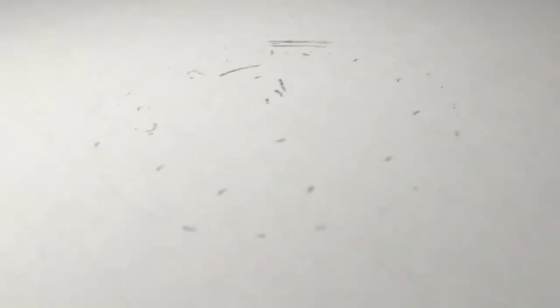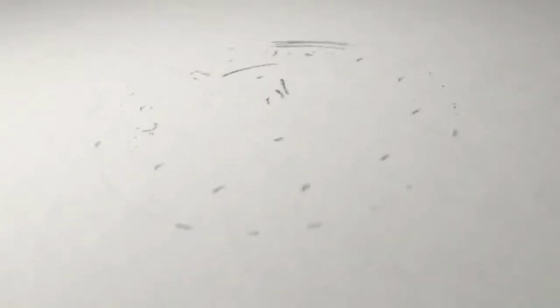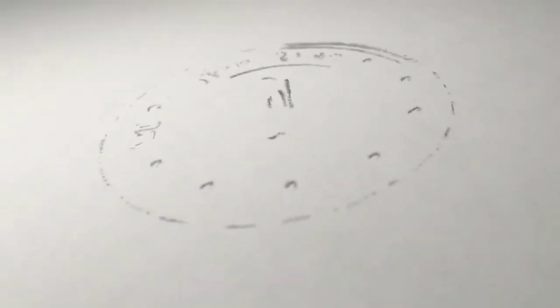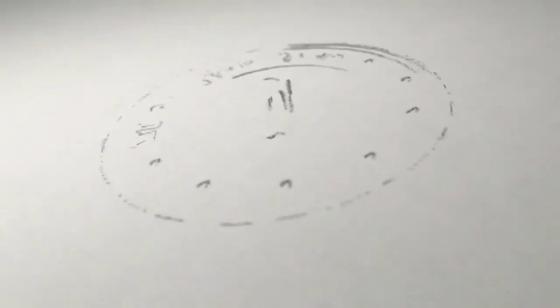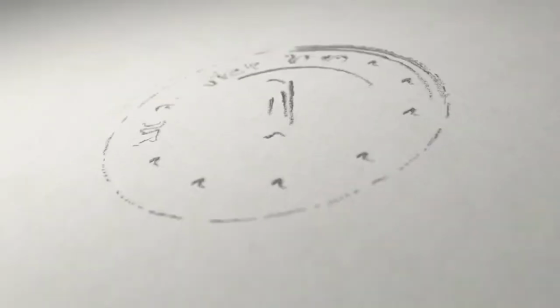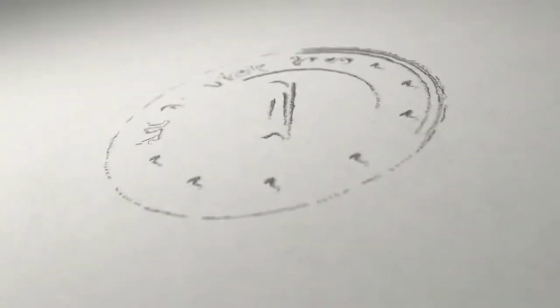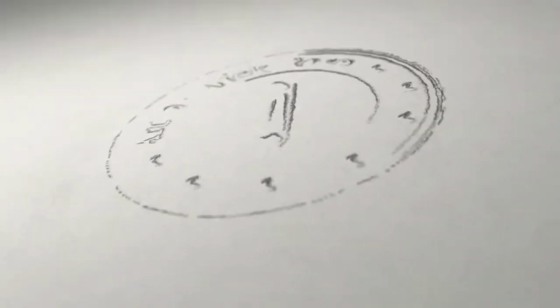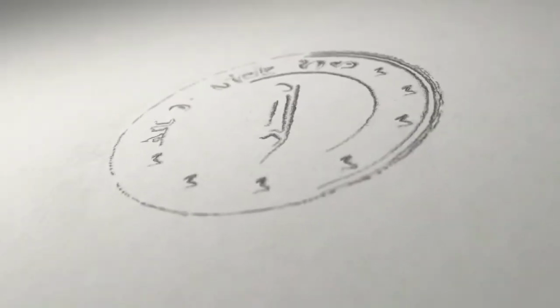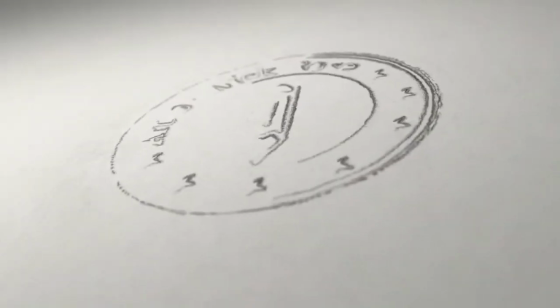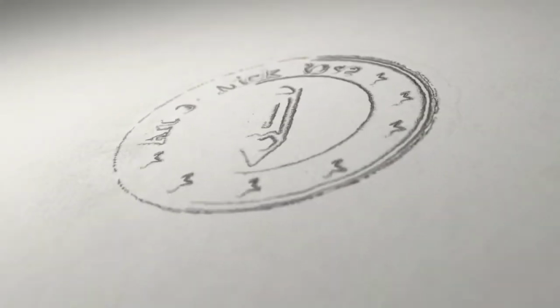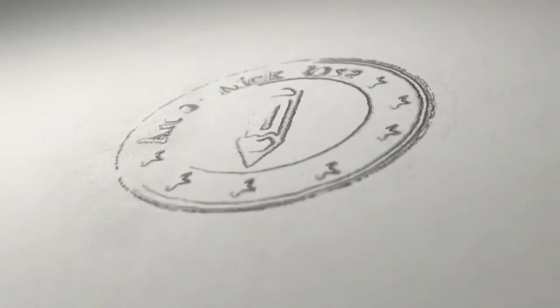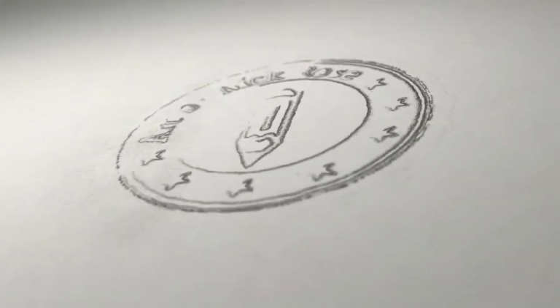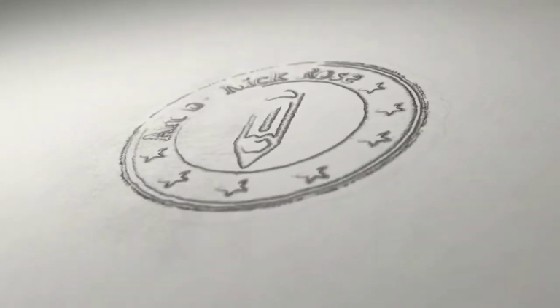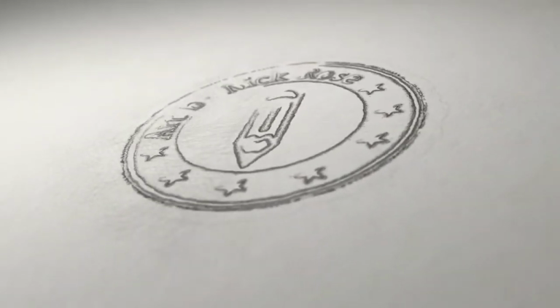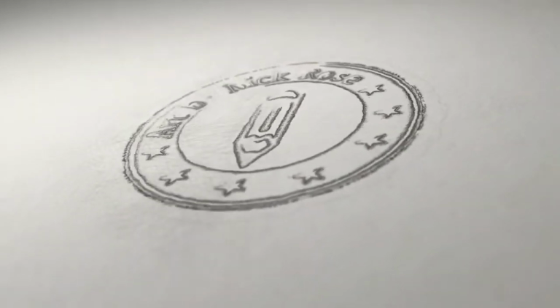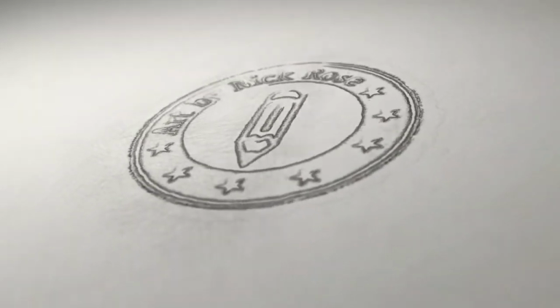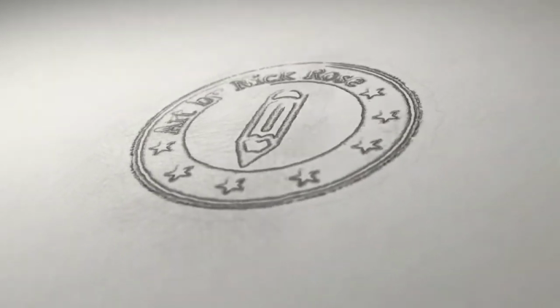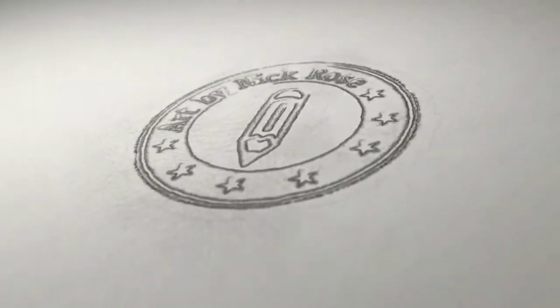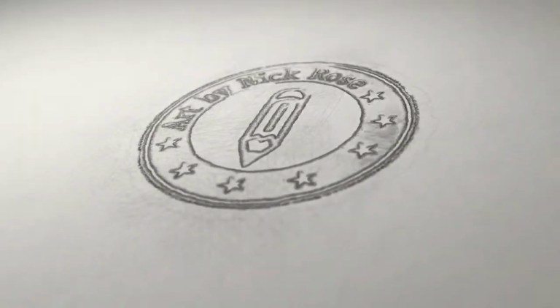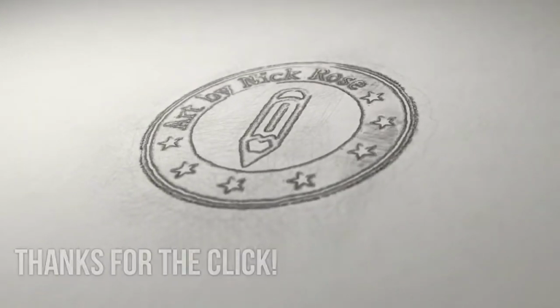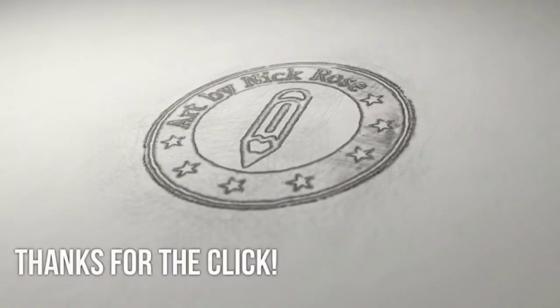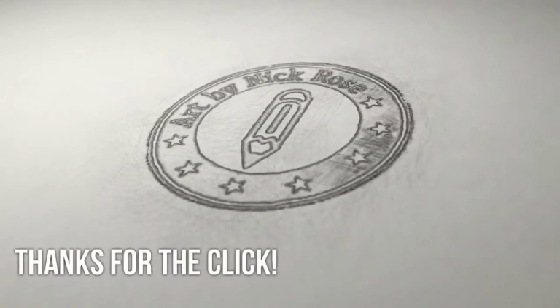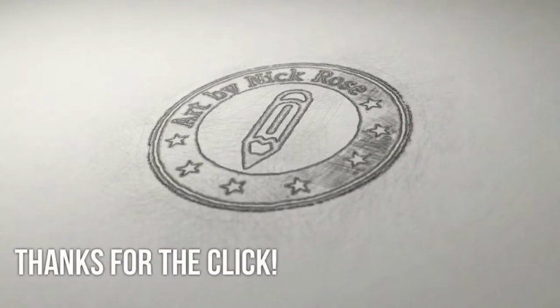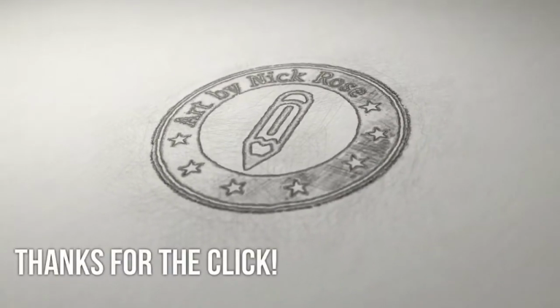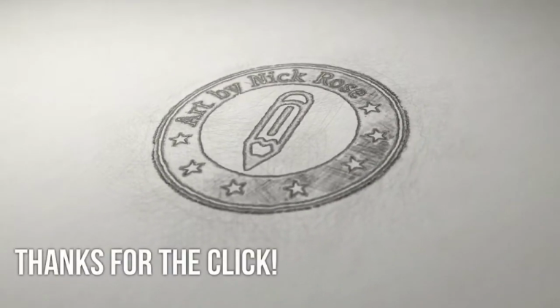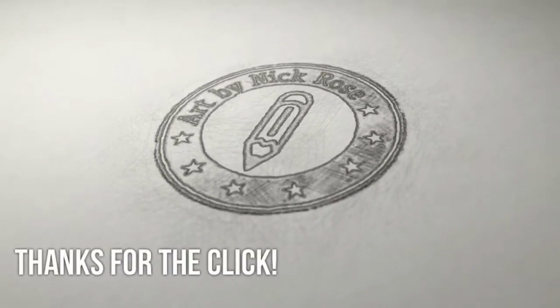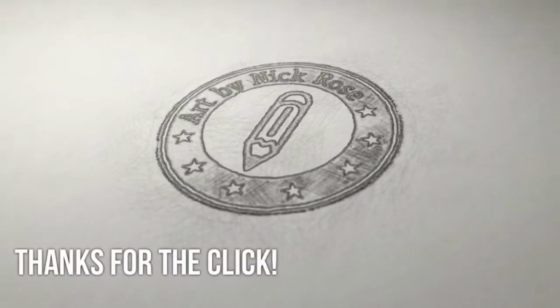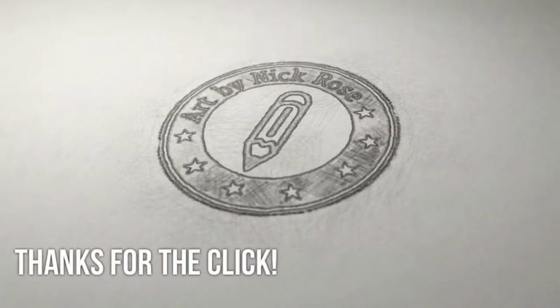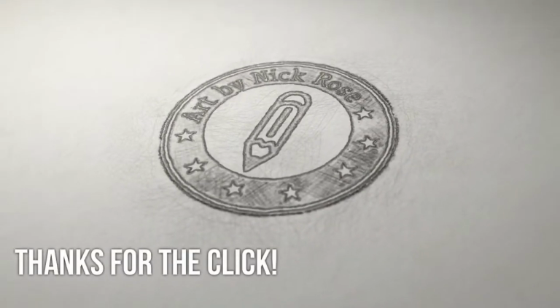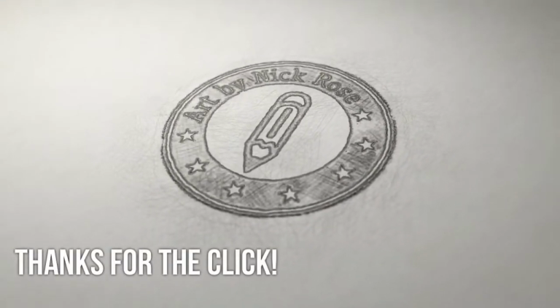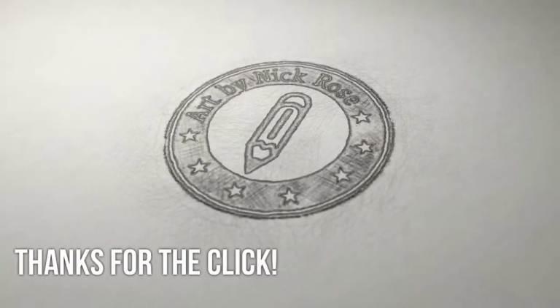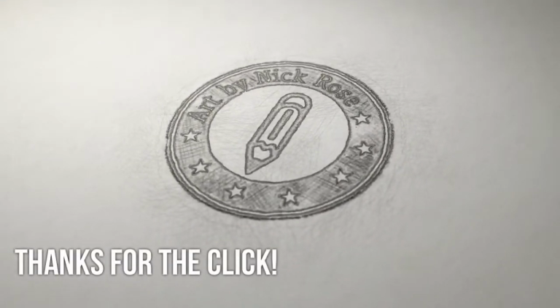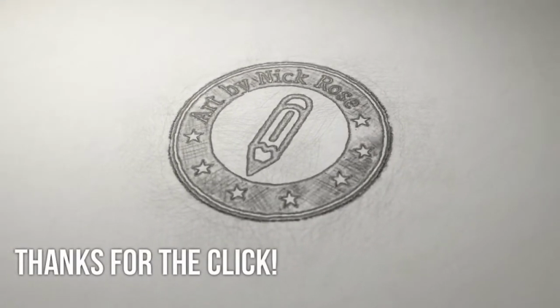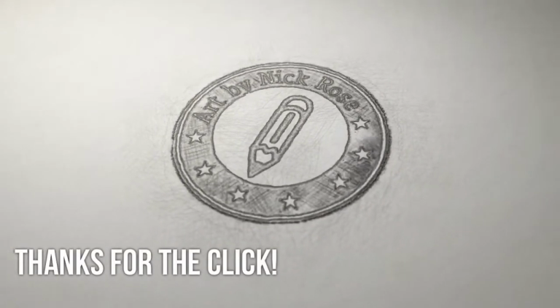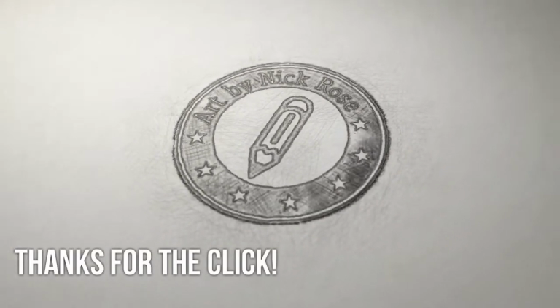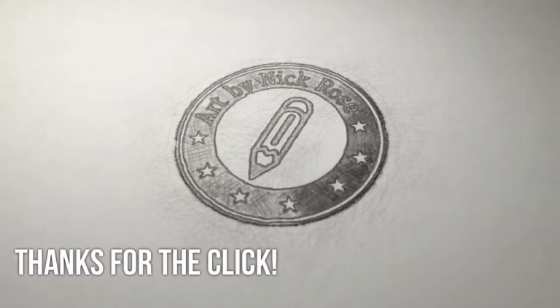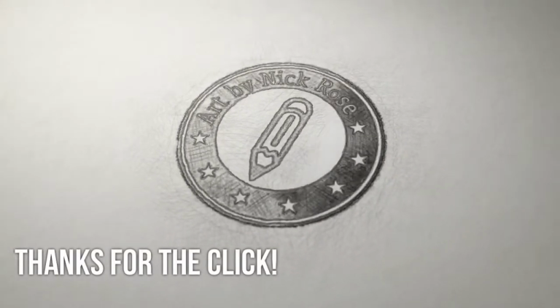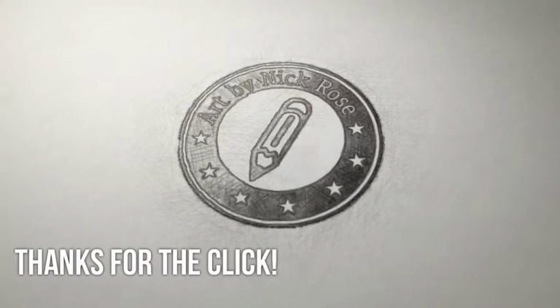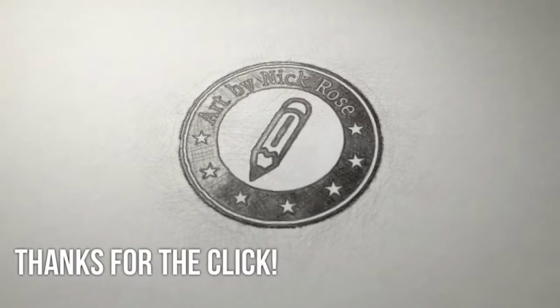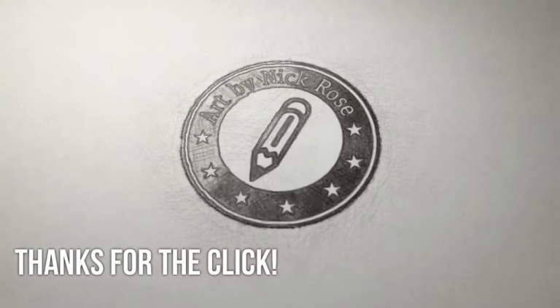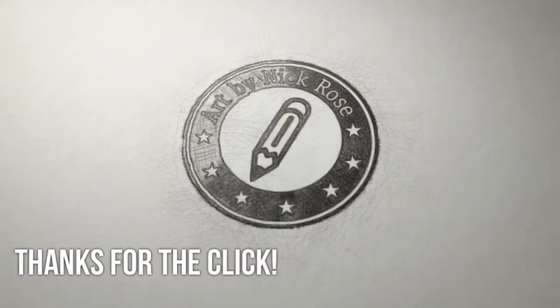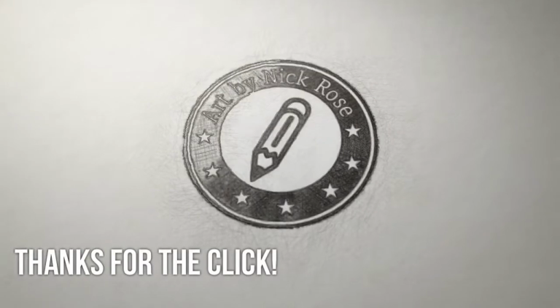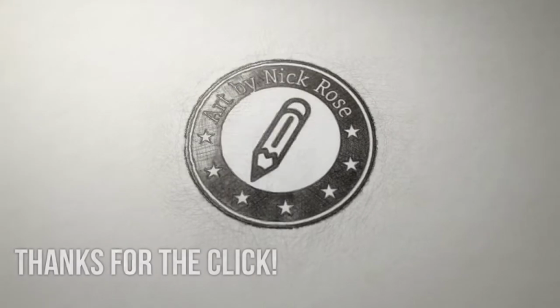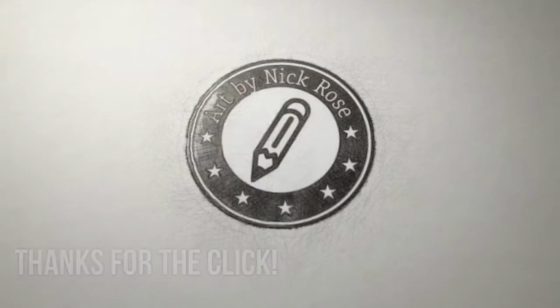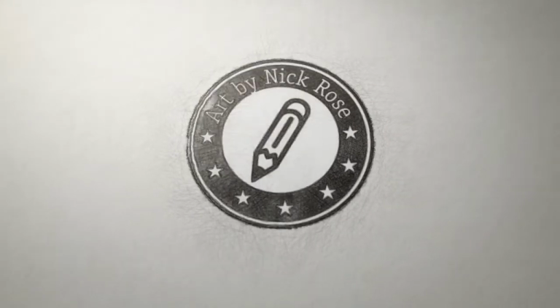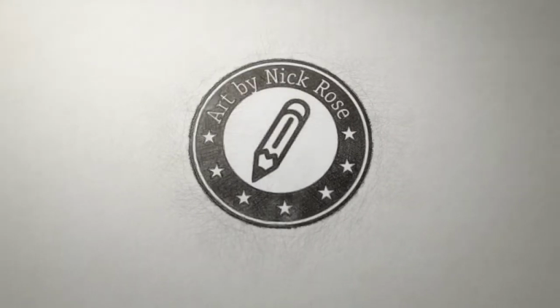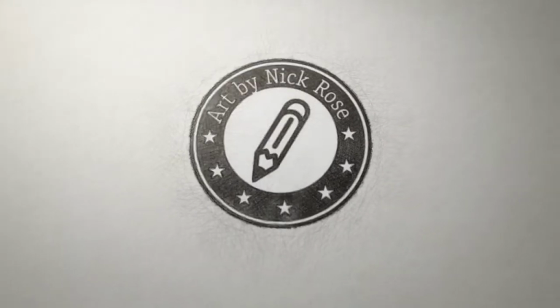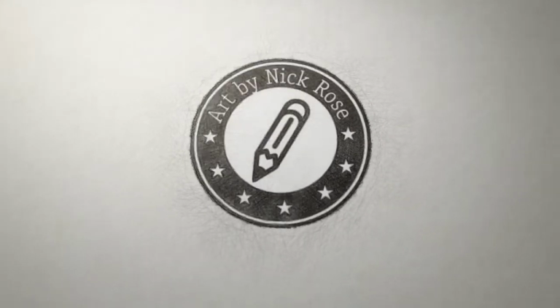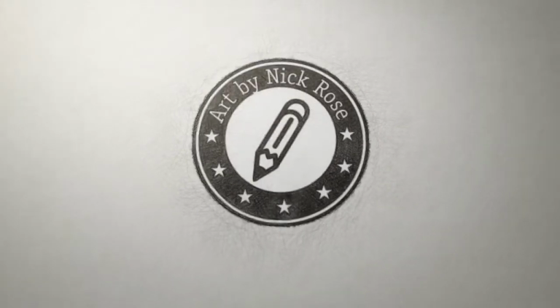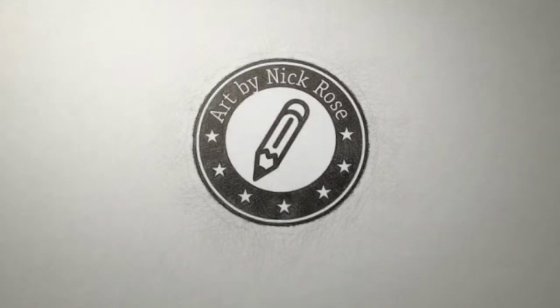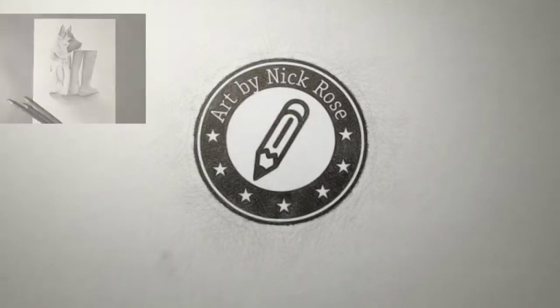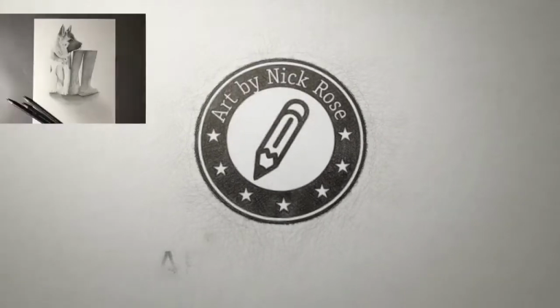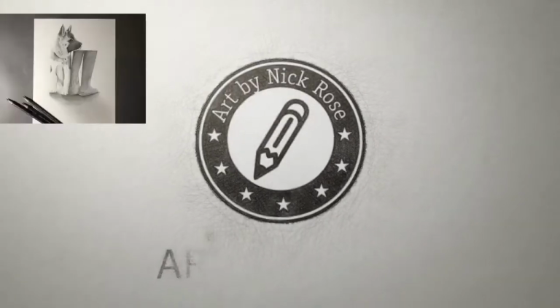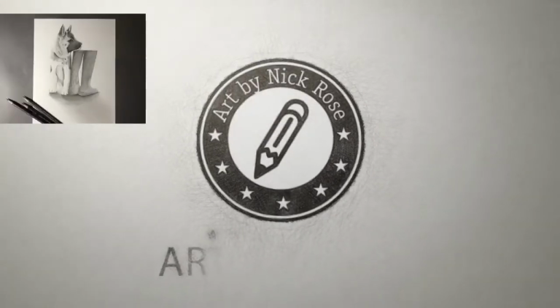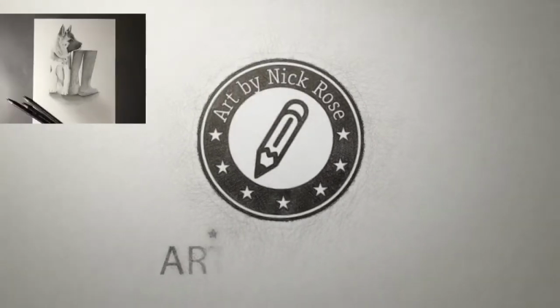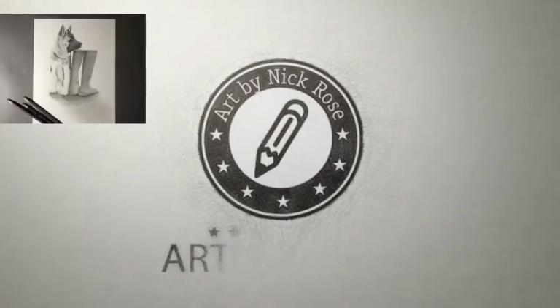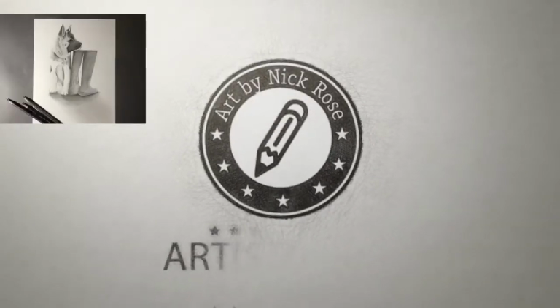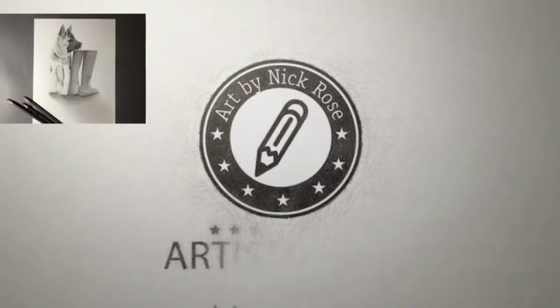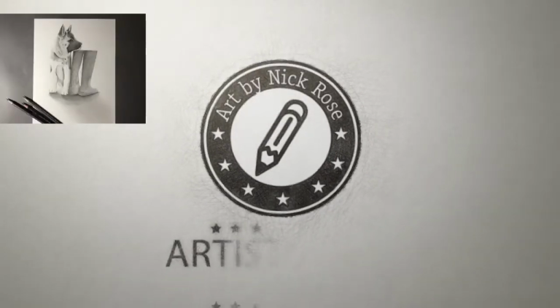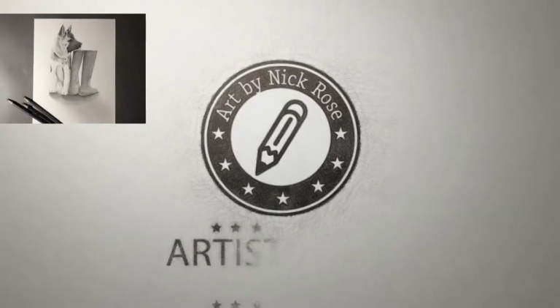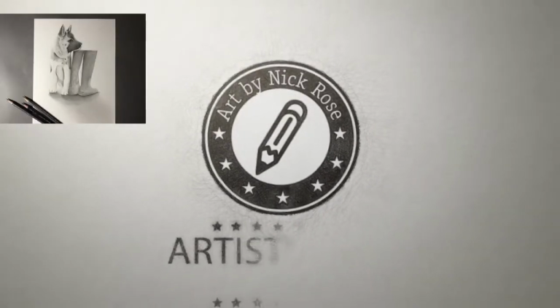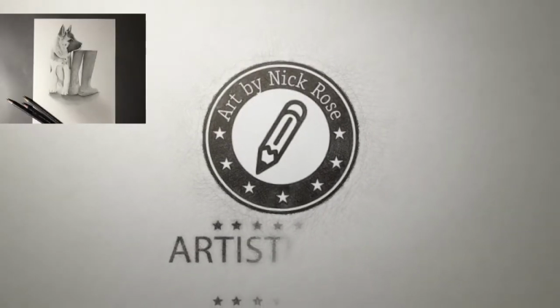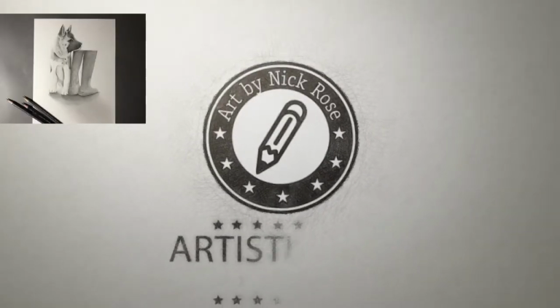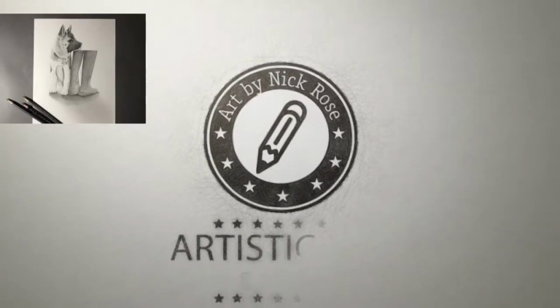Hey there guys, Artistic Nick here. Thanks for the click. In today's drawing tutorial I'm going to be showing you how to draw a realistic dog using graphite only.